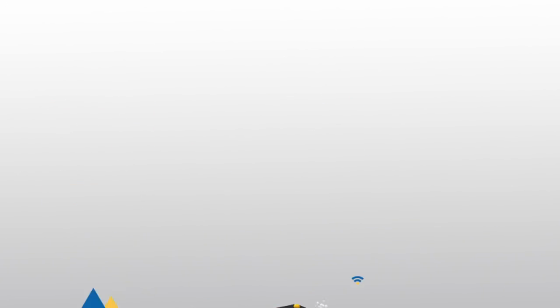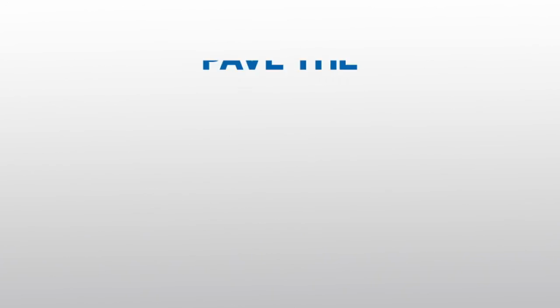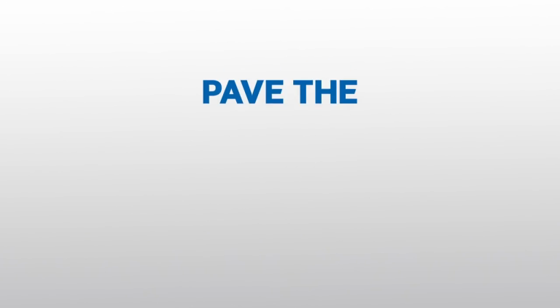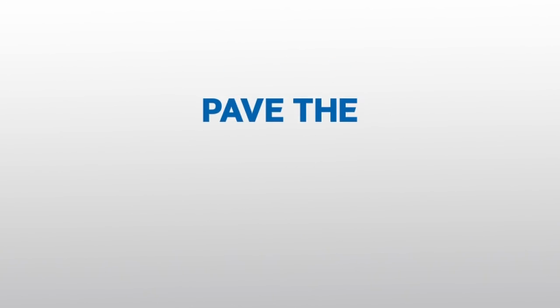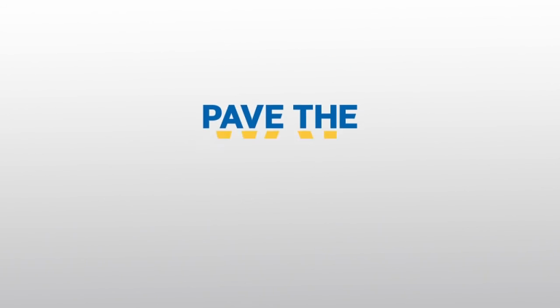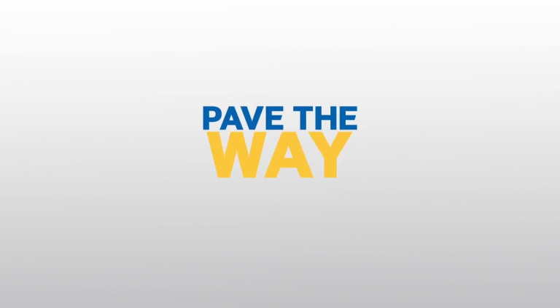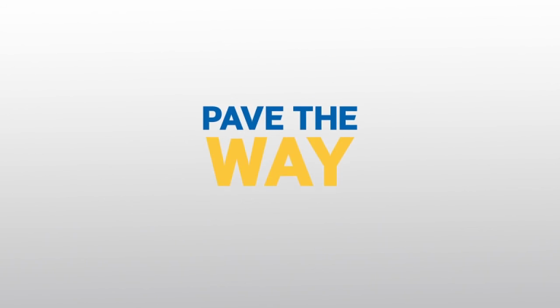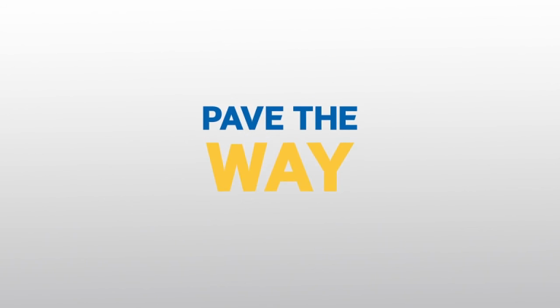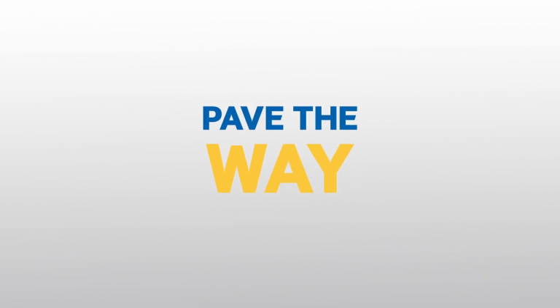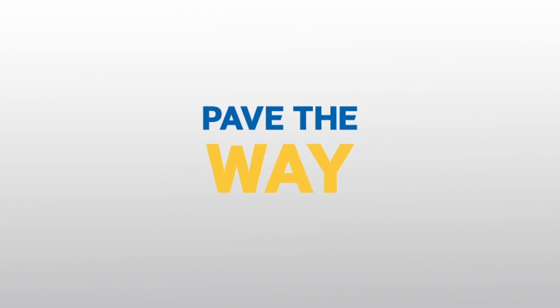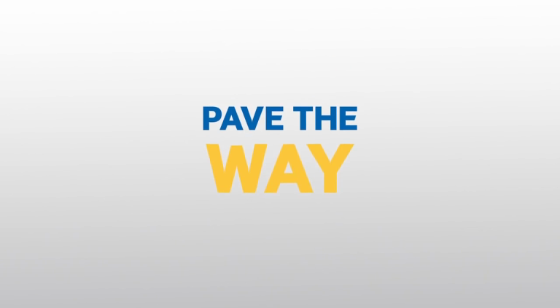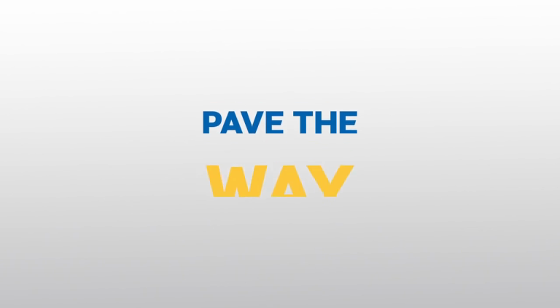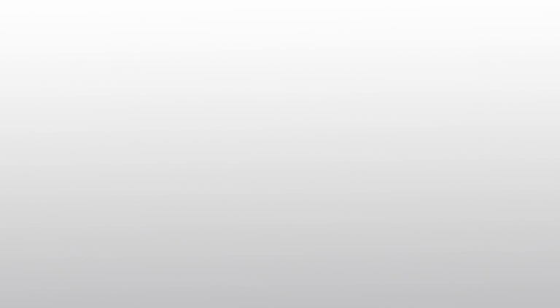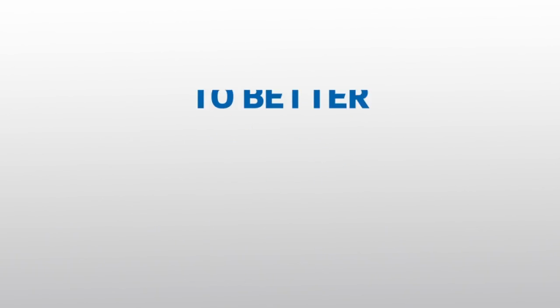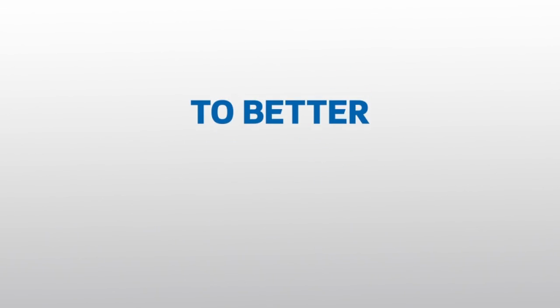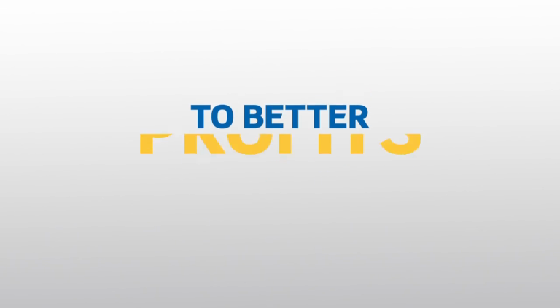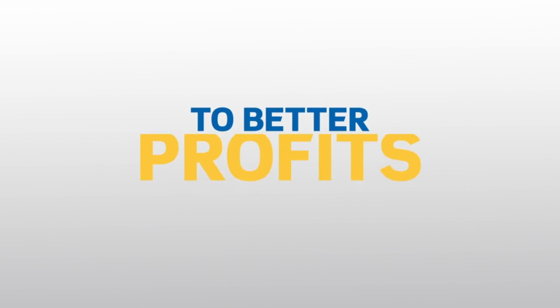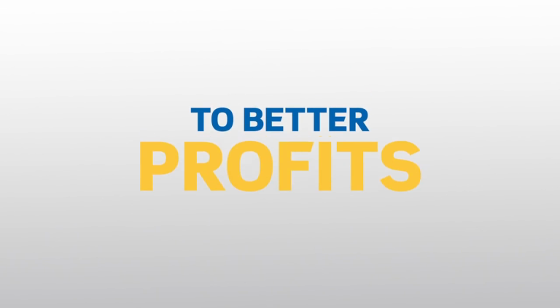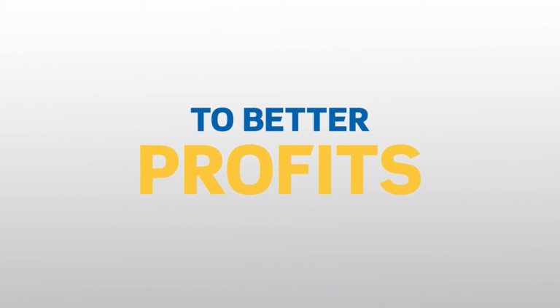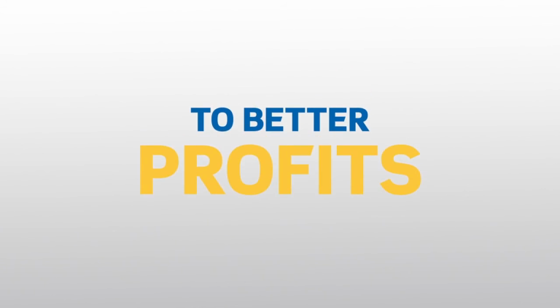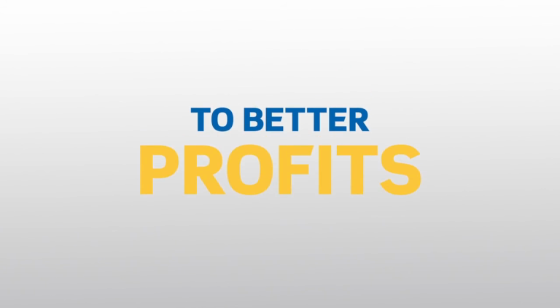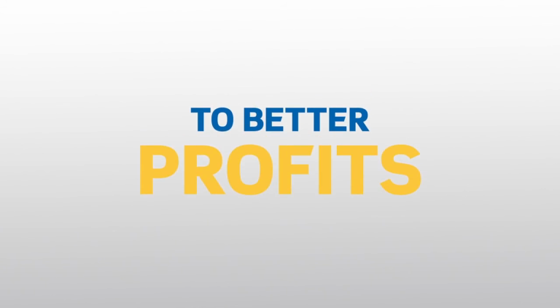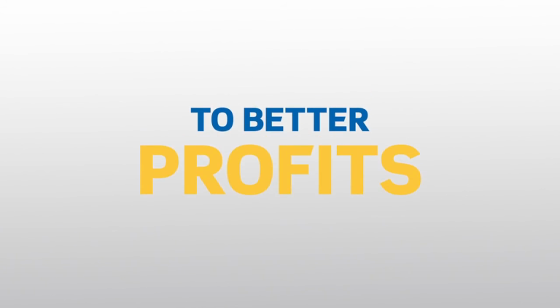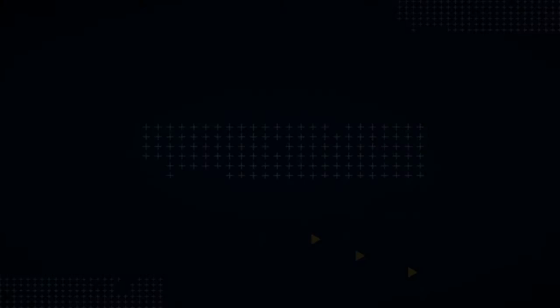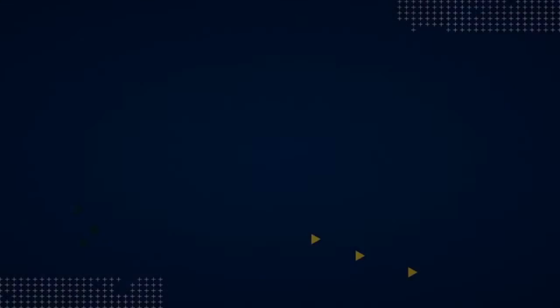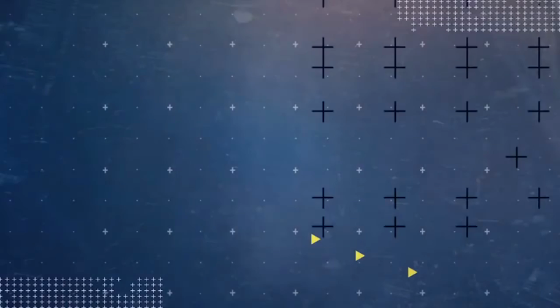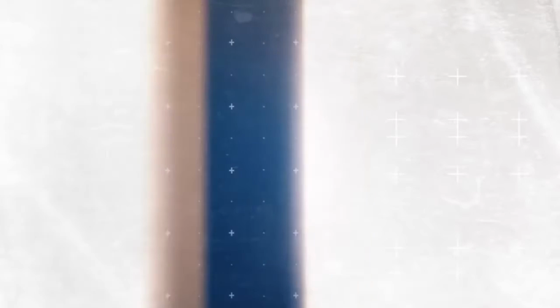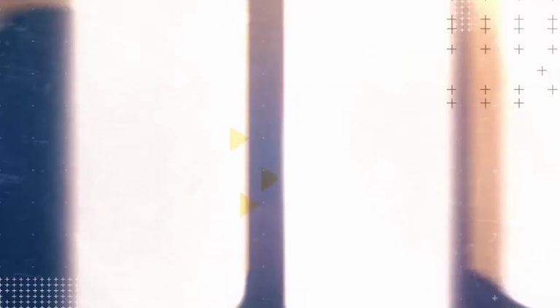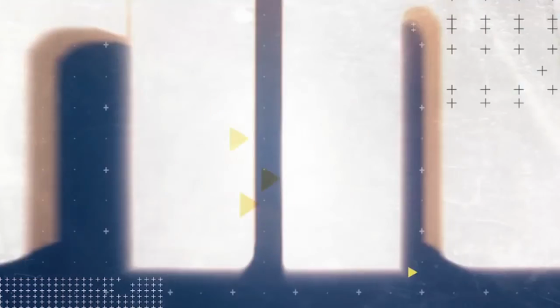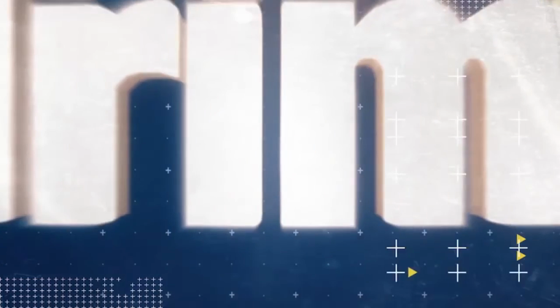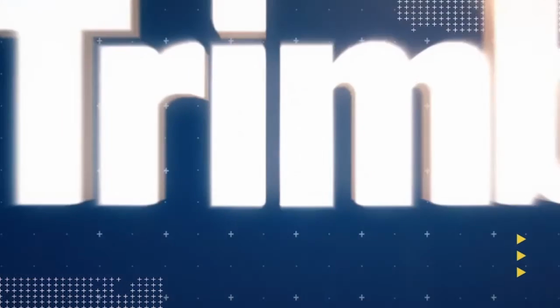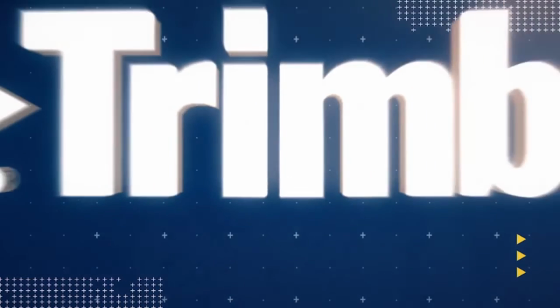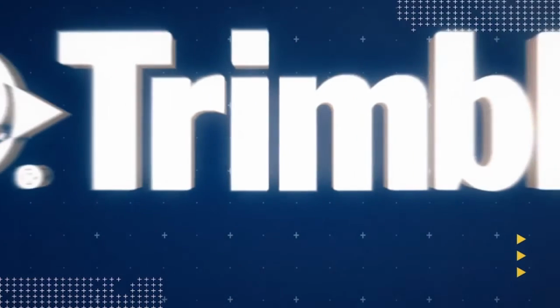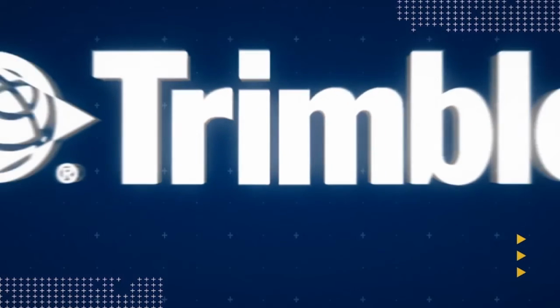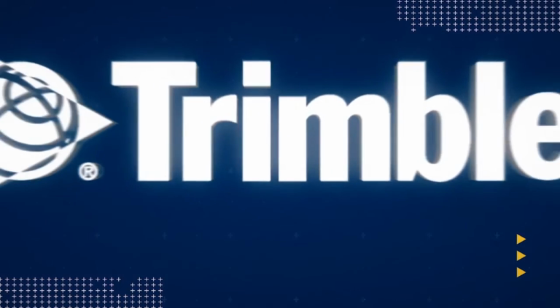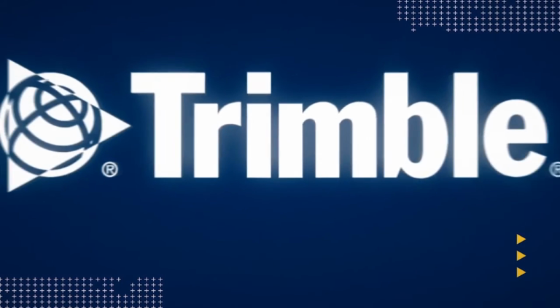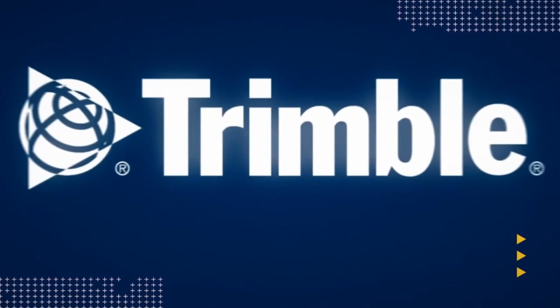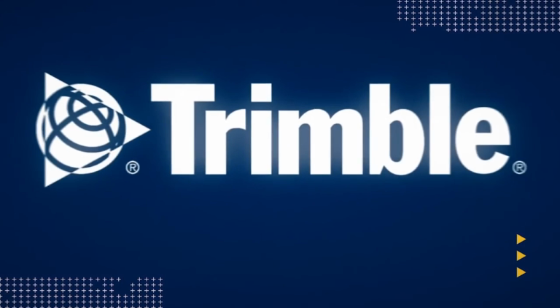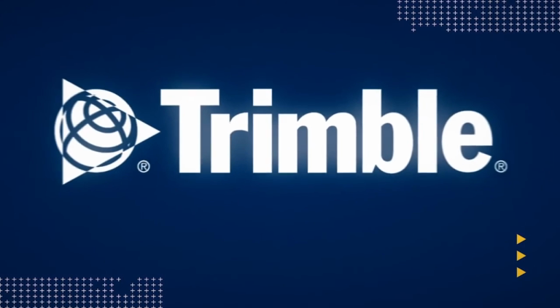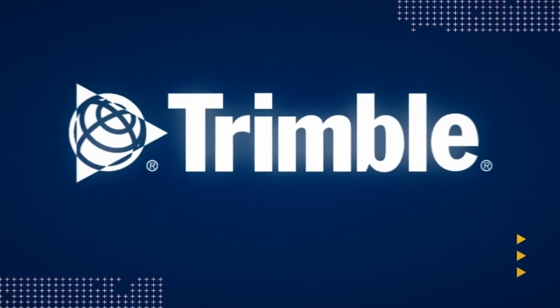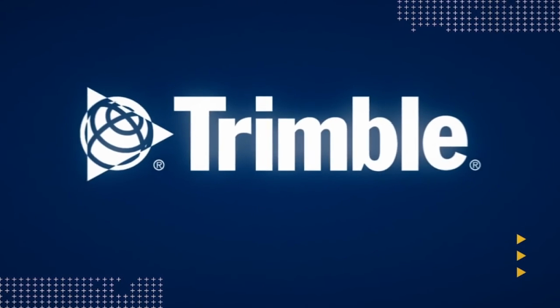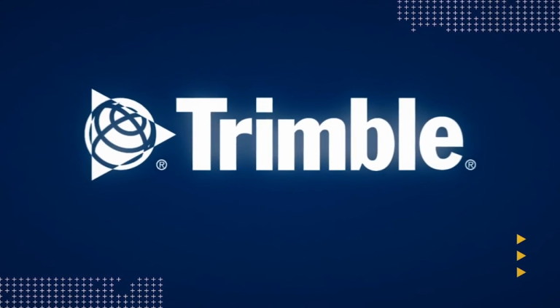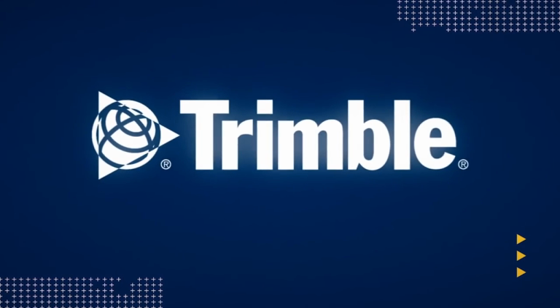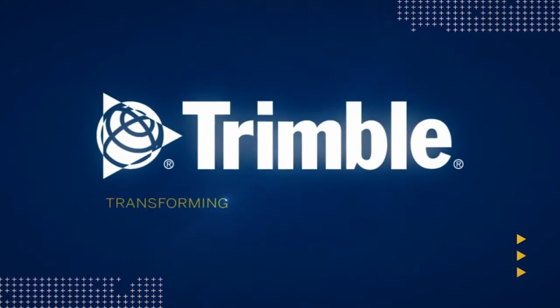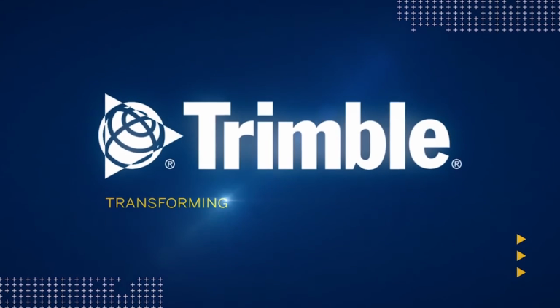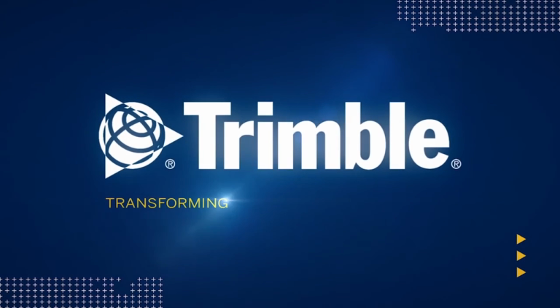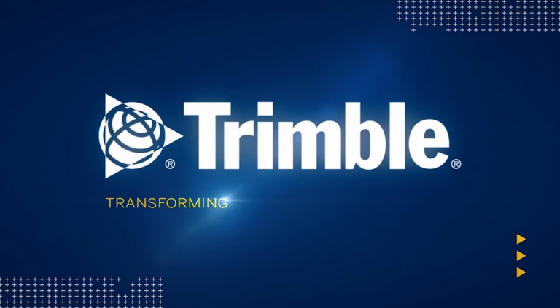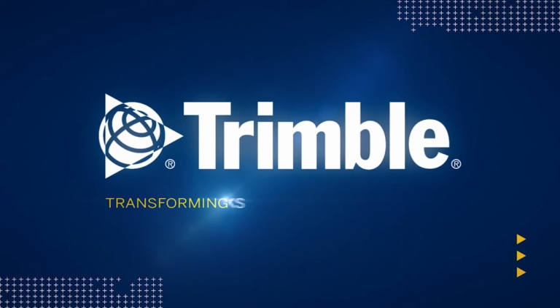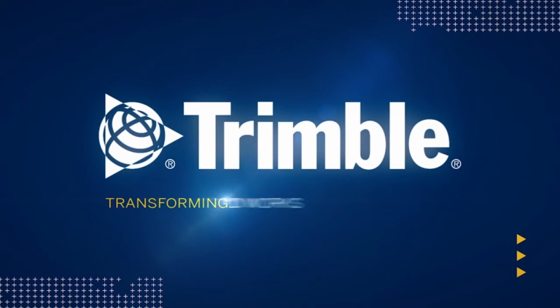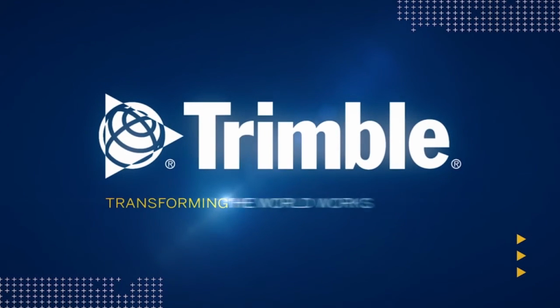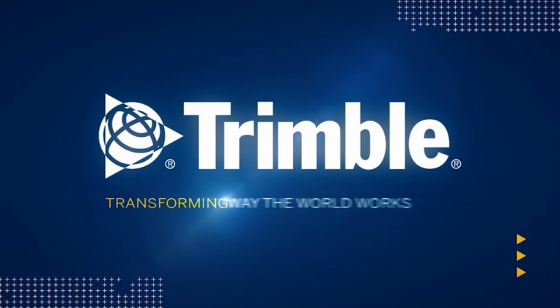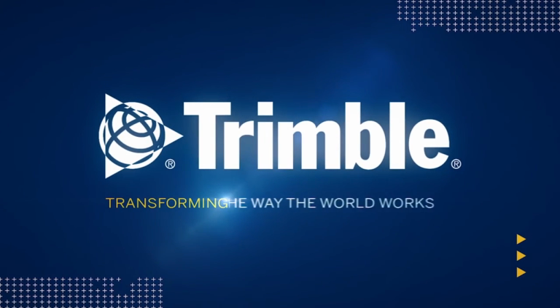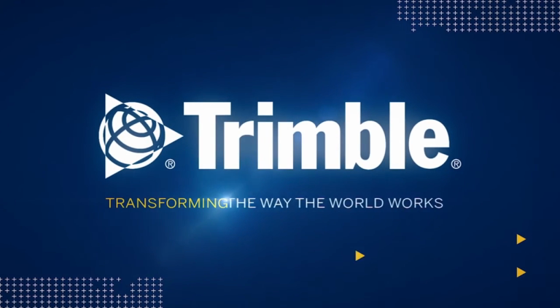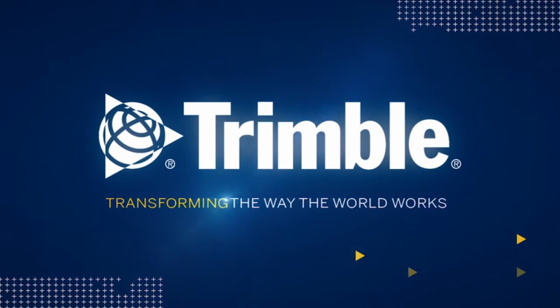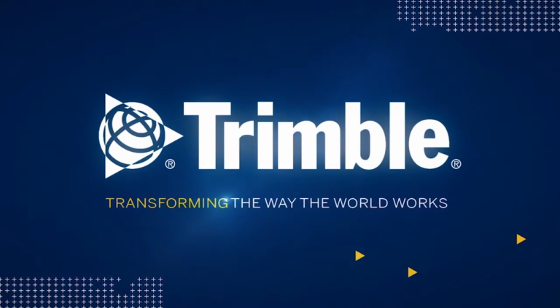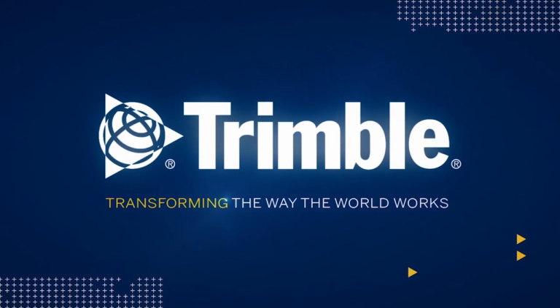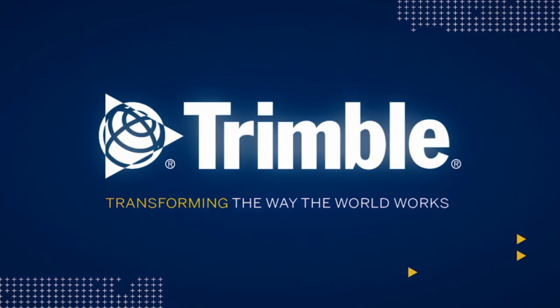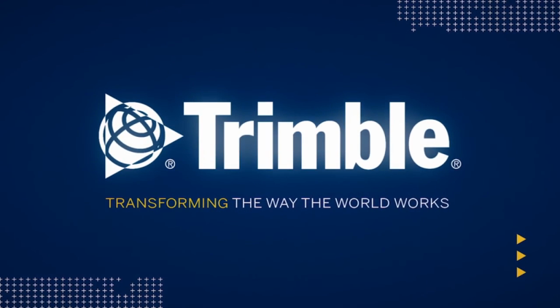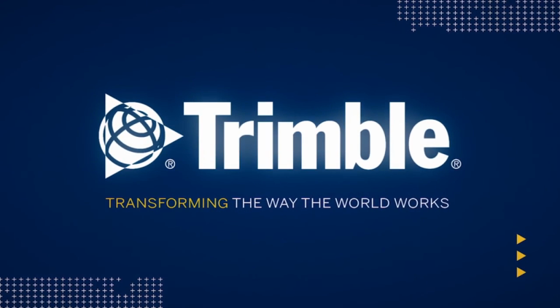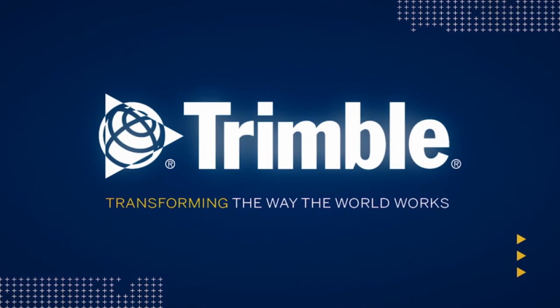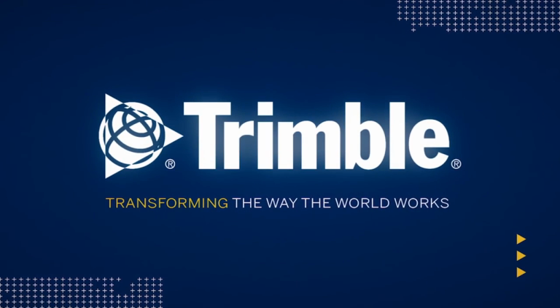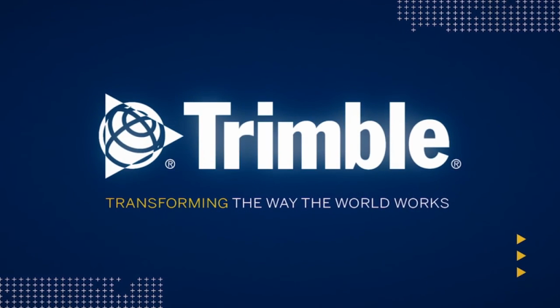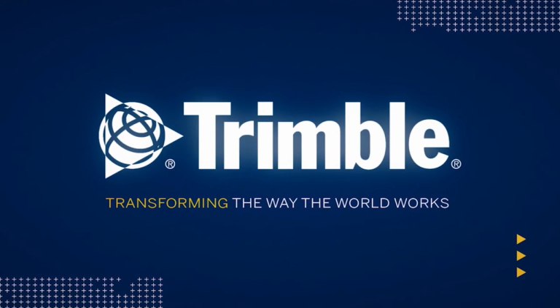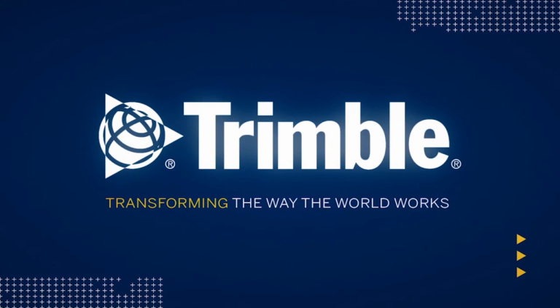Pave the way to better profits with Trimble. Transforming the way the world works.